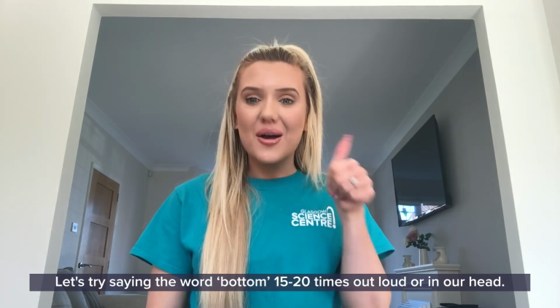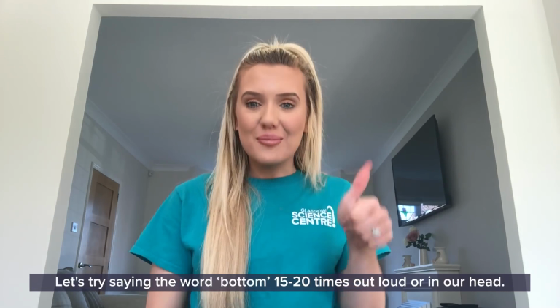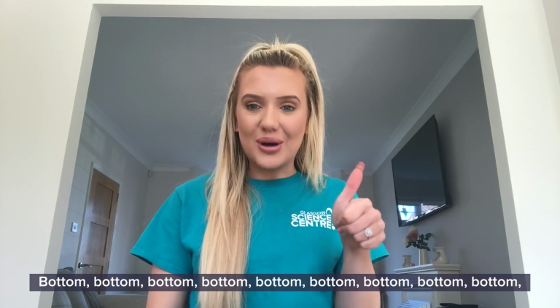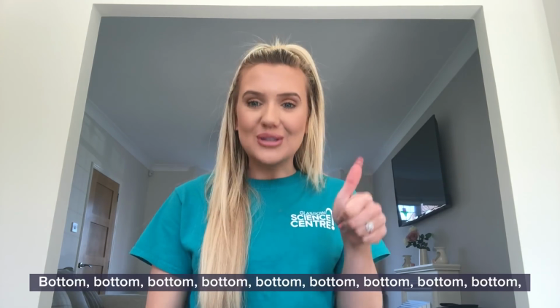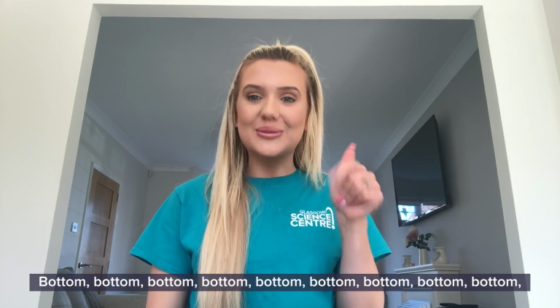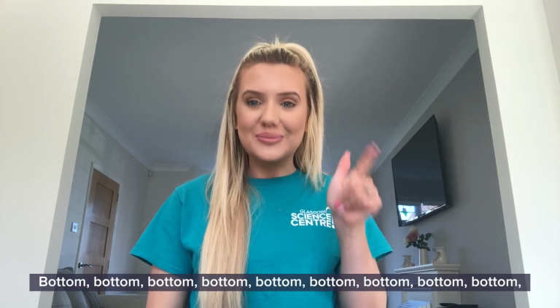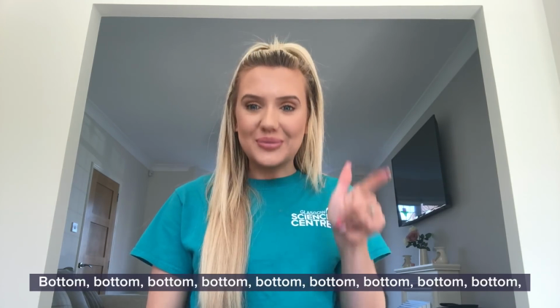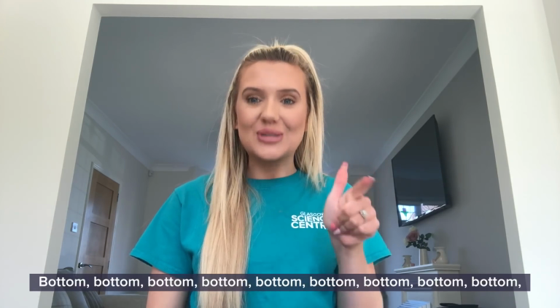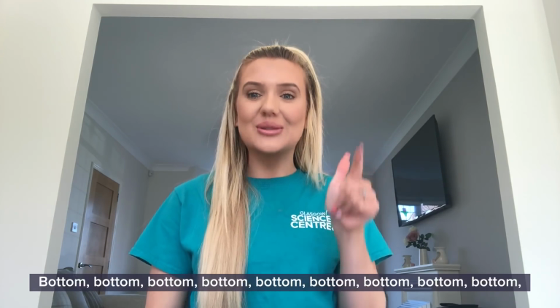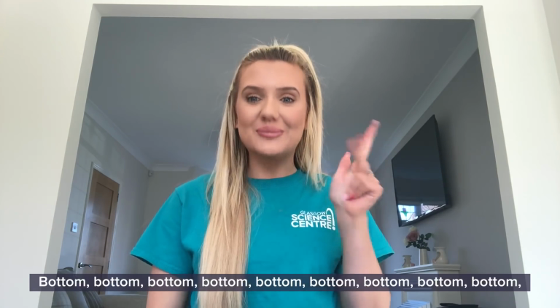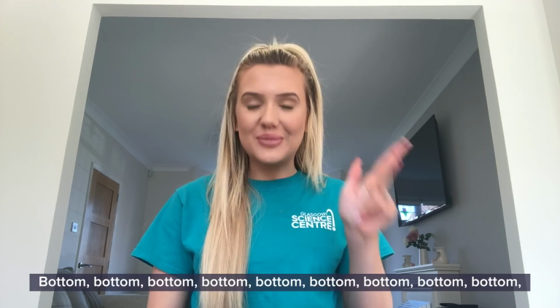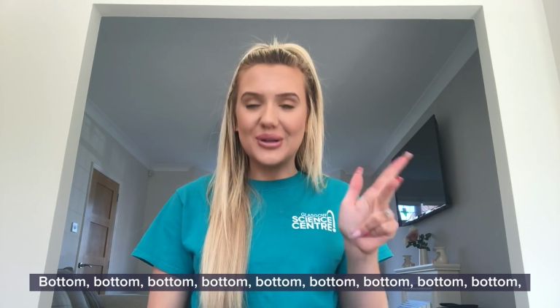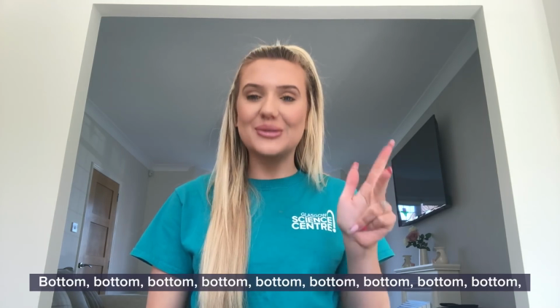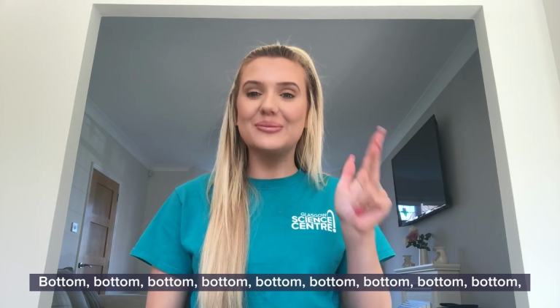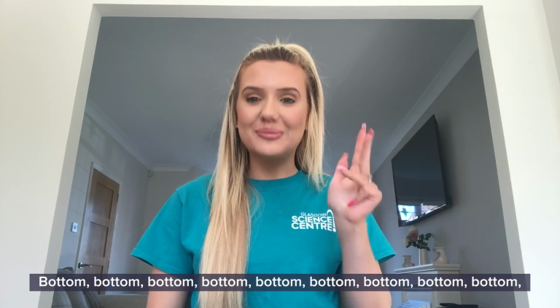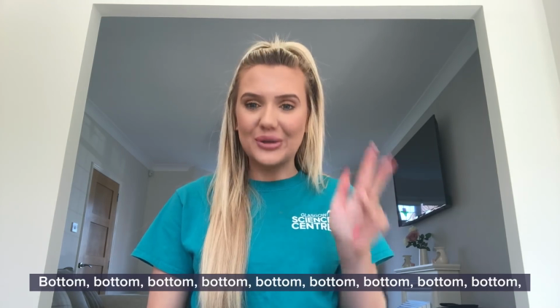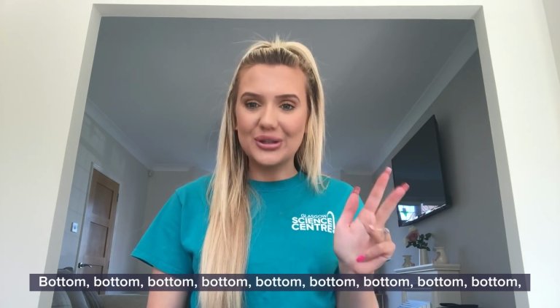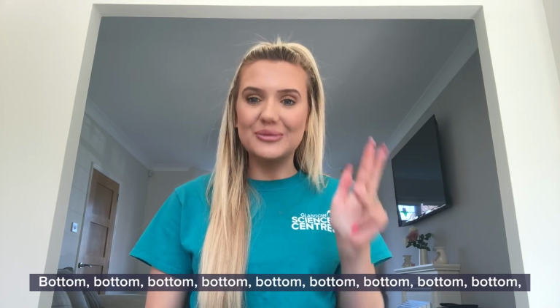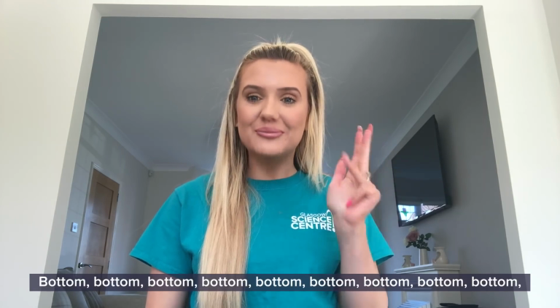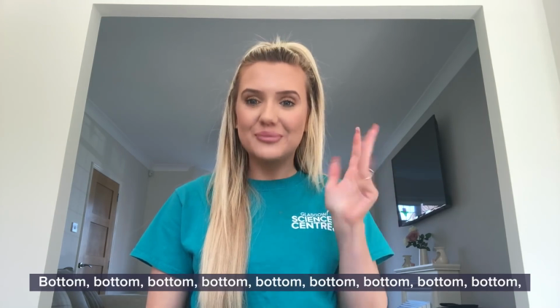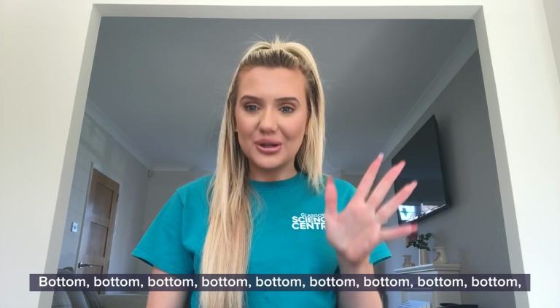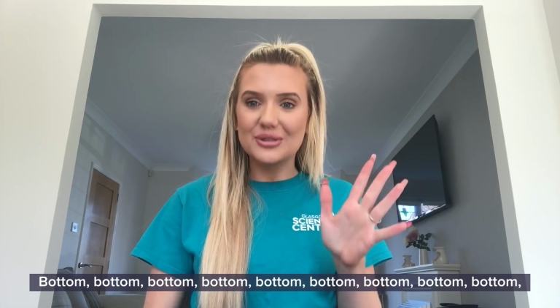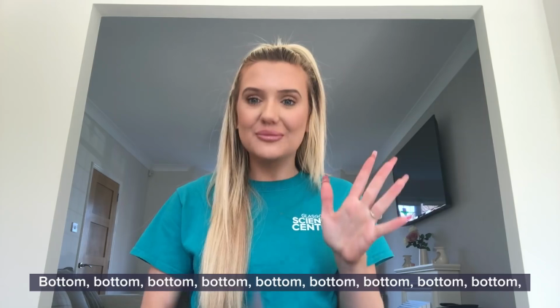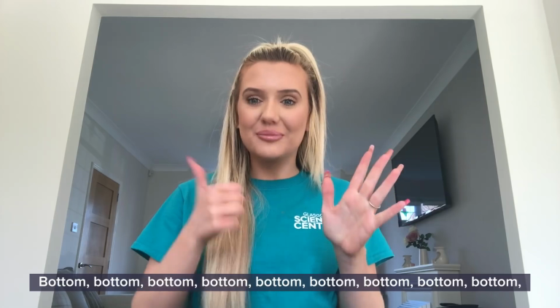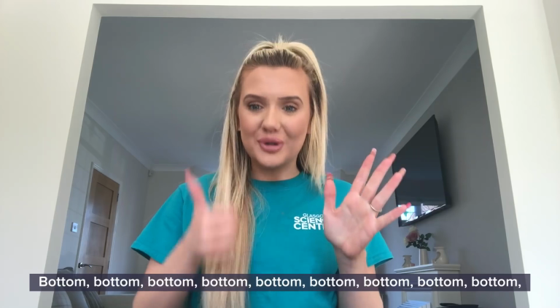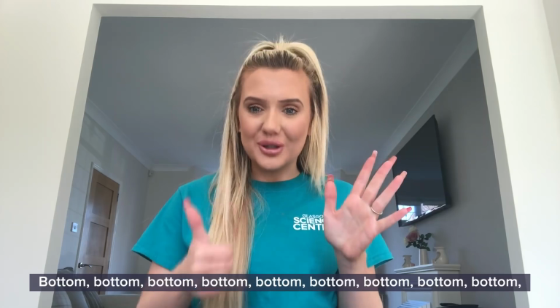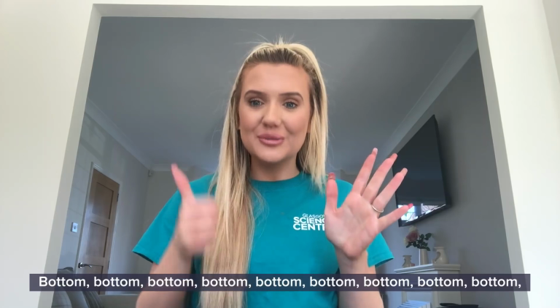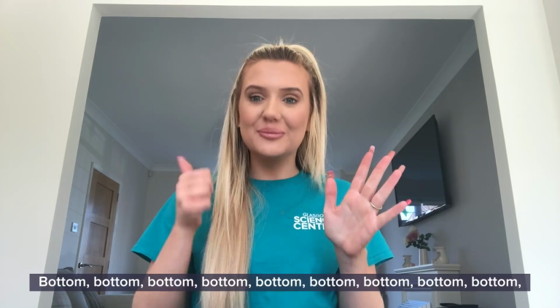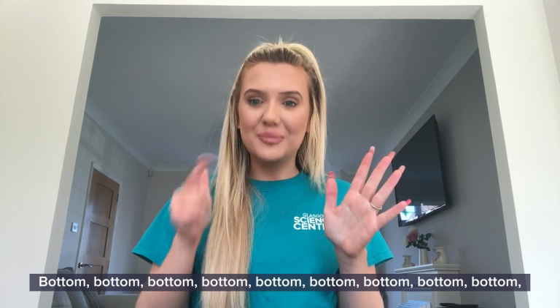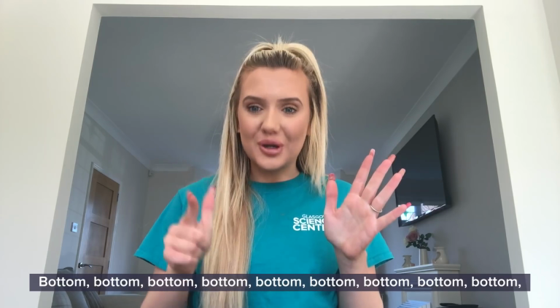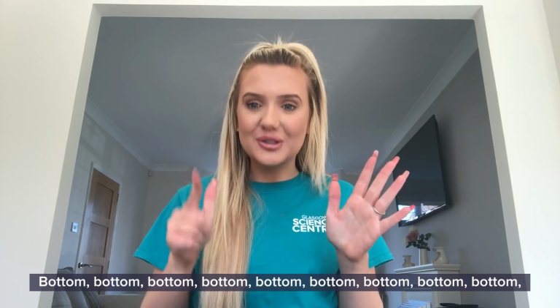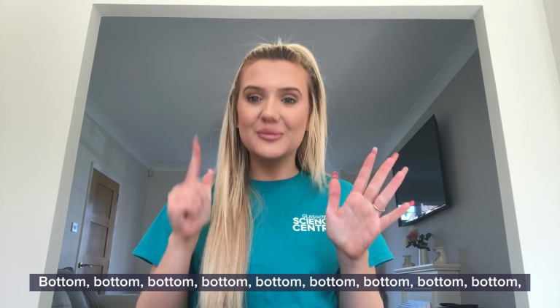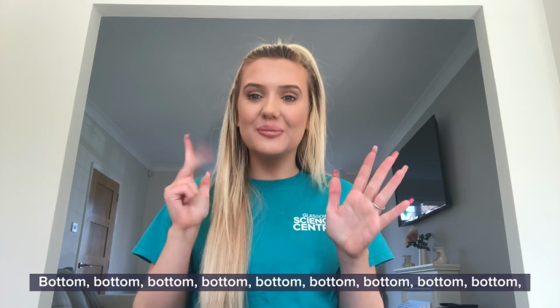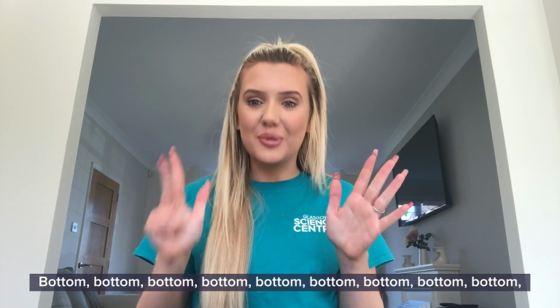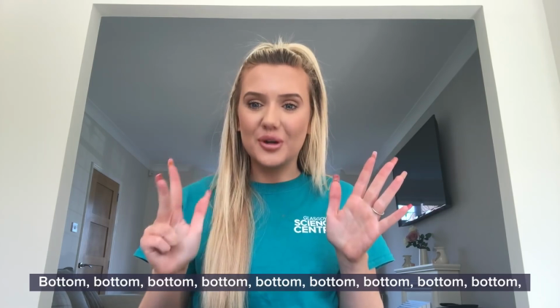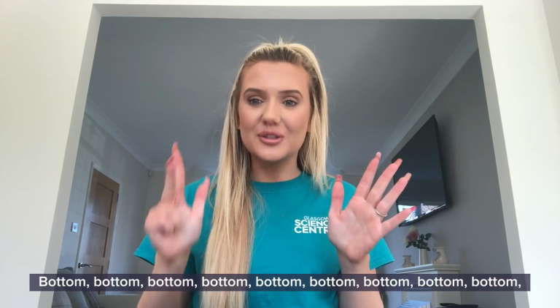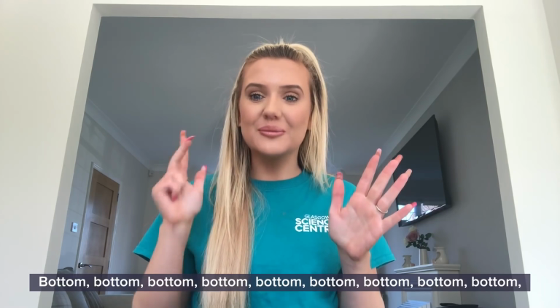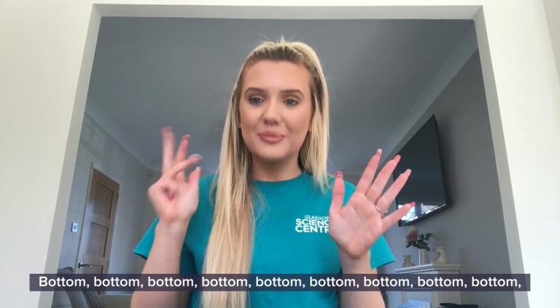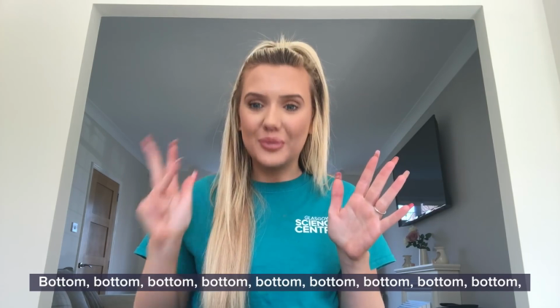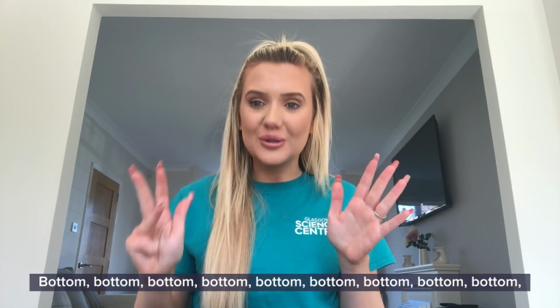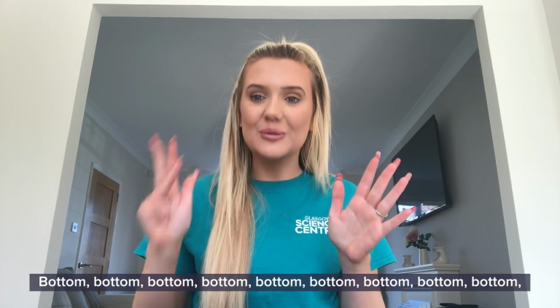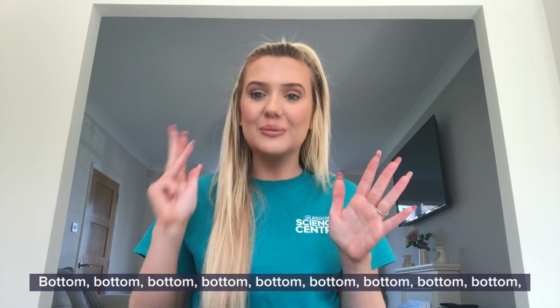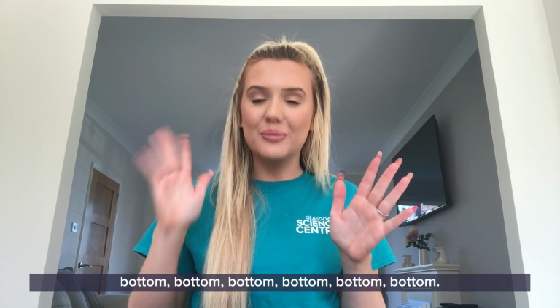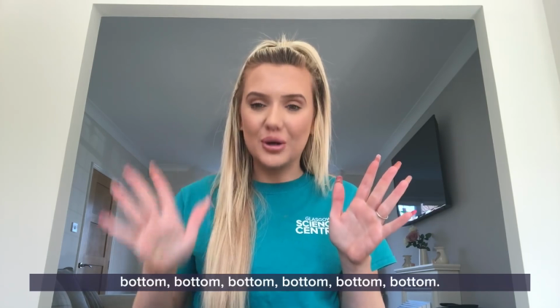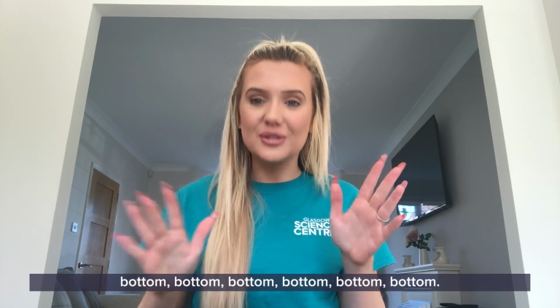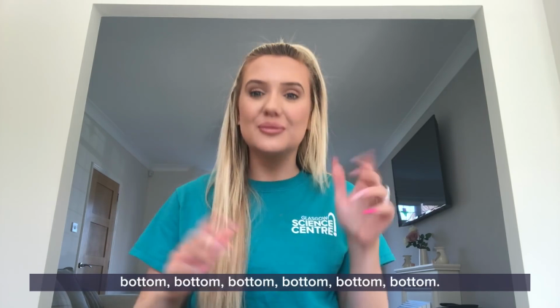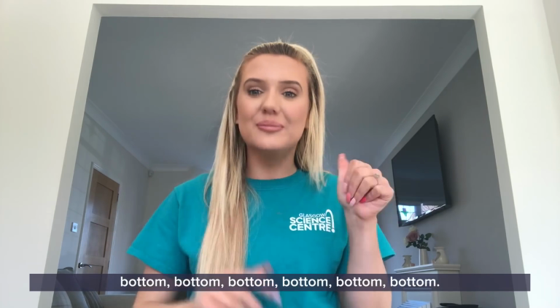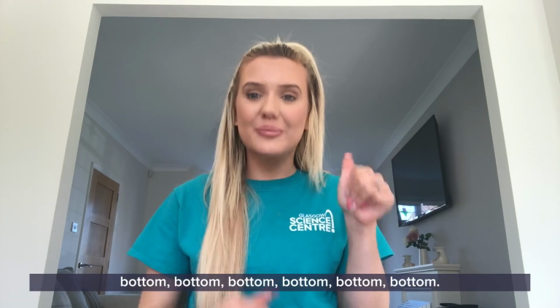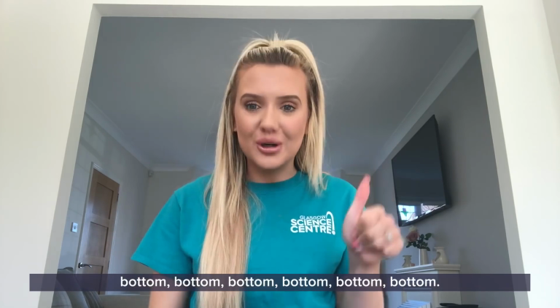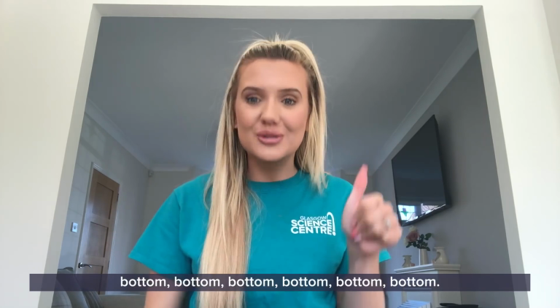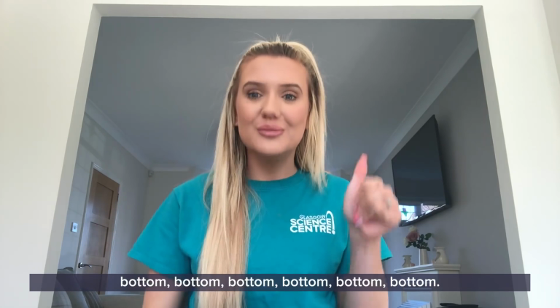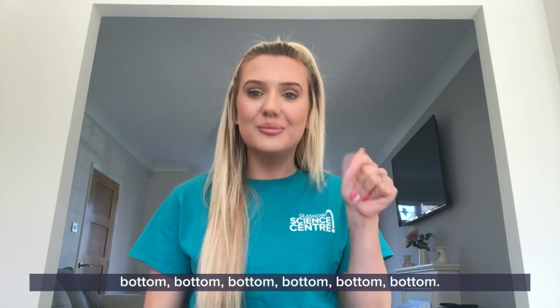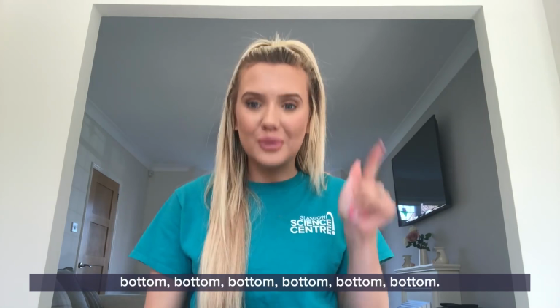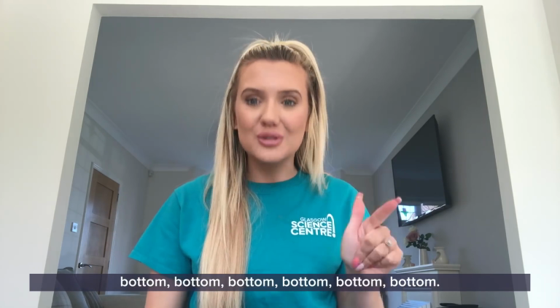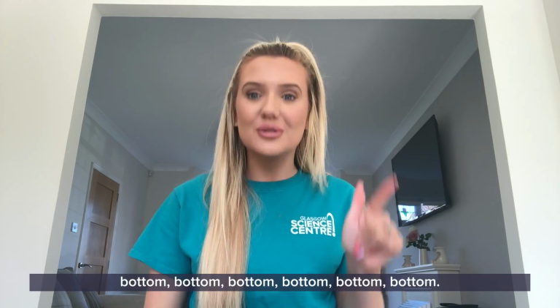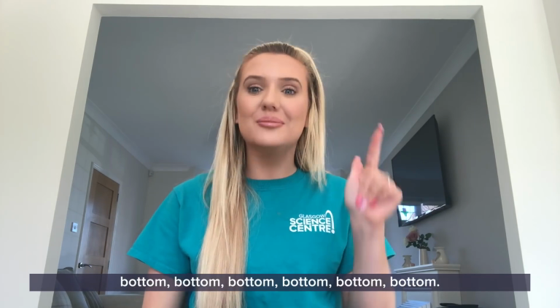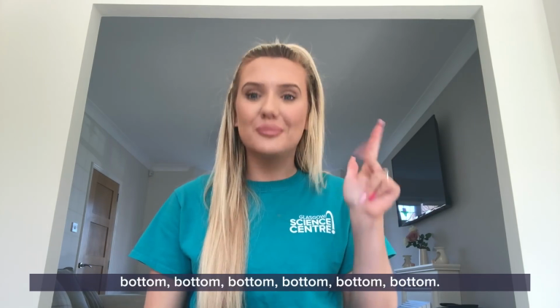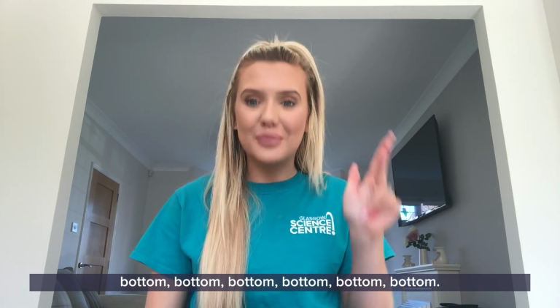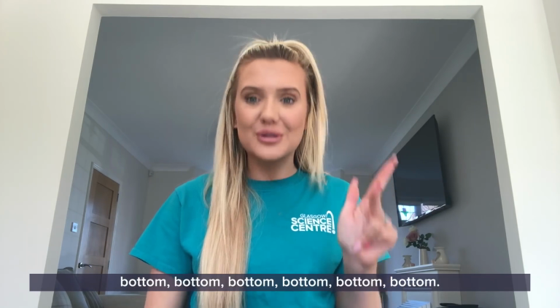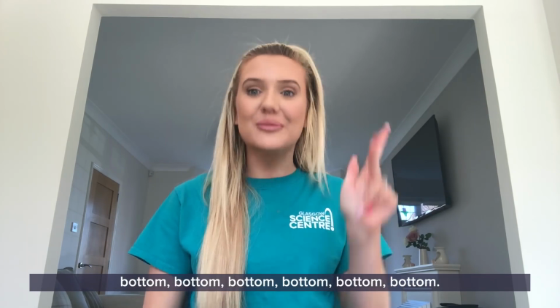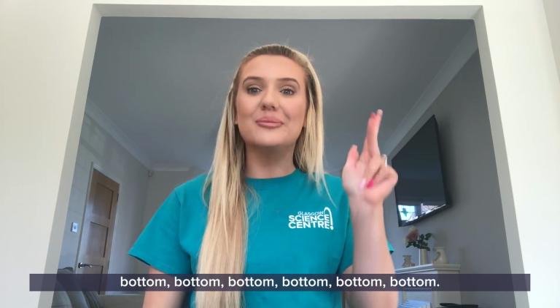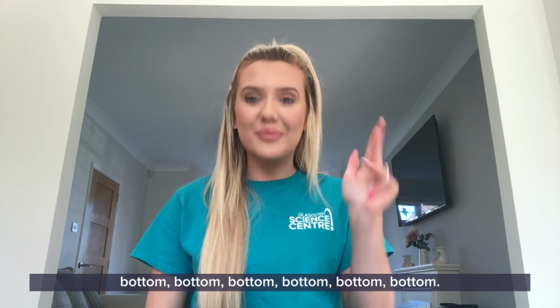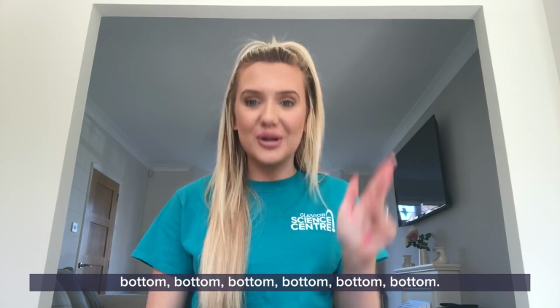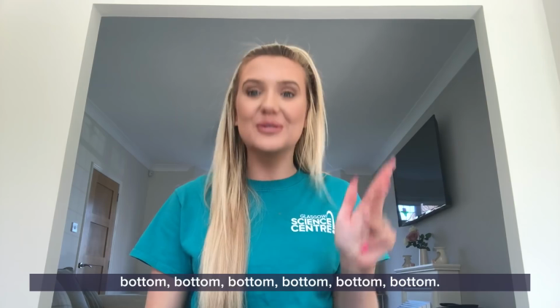Bottom, bottom, bottom, bottom, bottom, bottom, bottom, bottom, bottom, bottom, bottom, bottom, bottom, bottom, bottom...